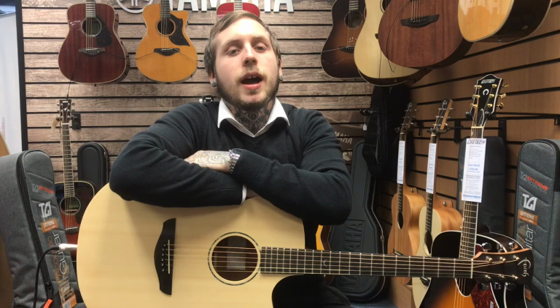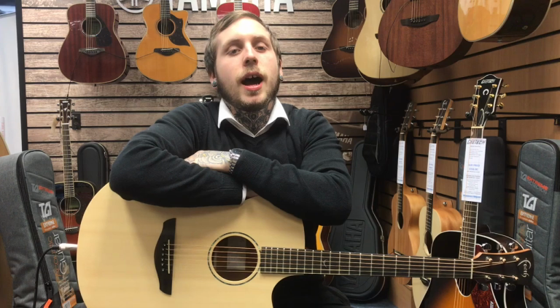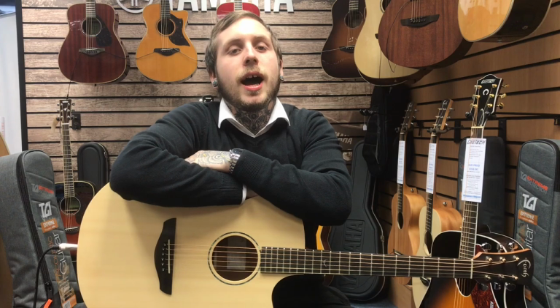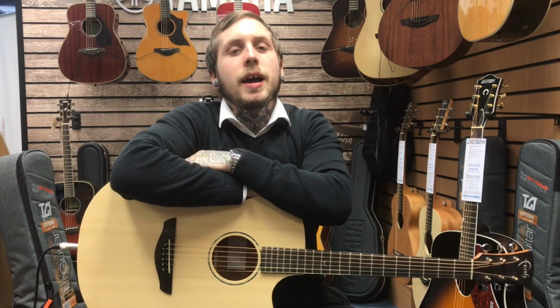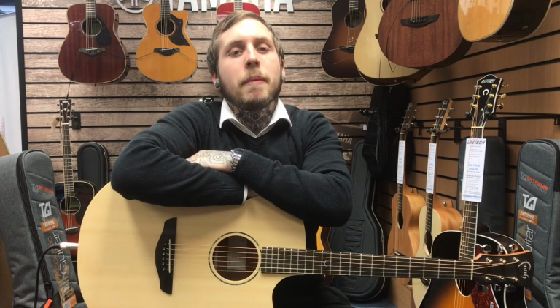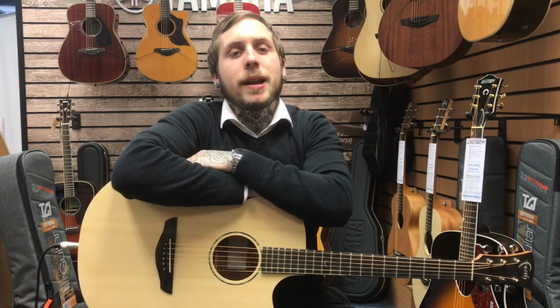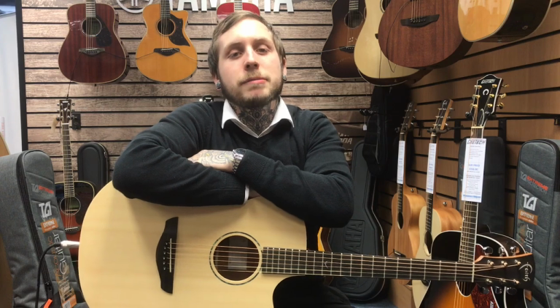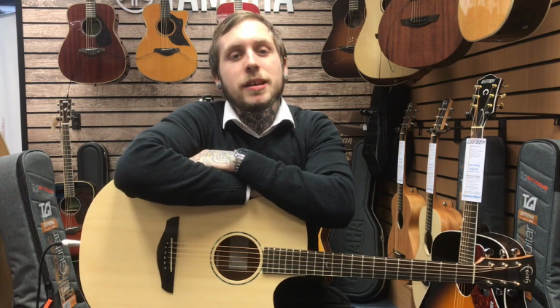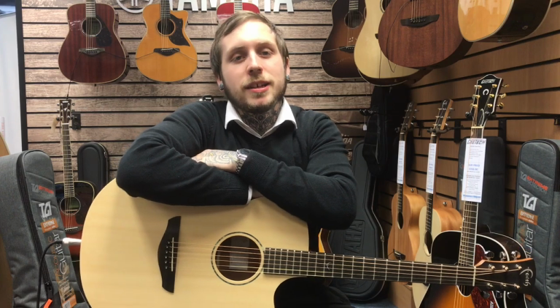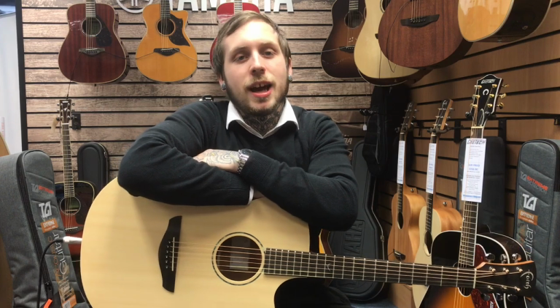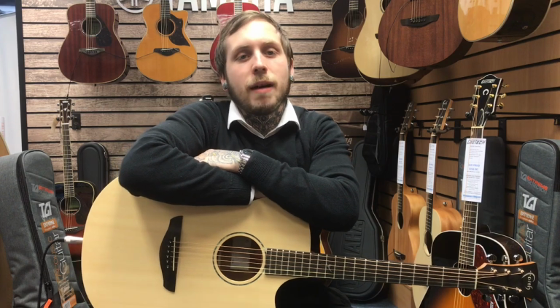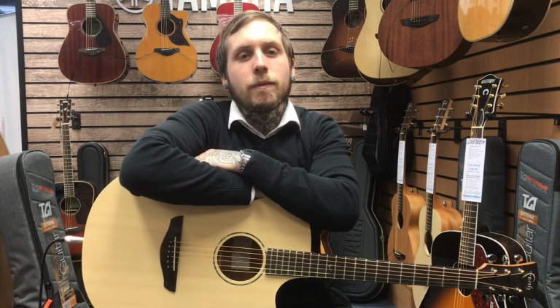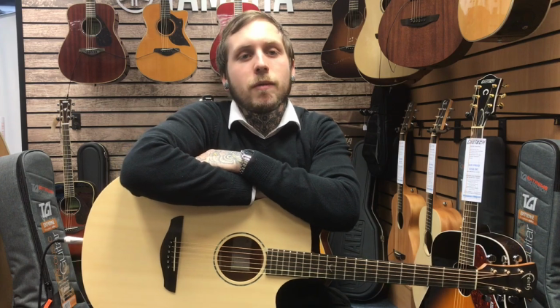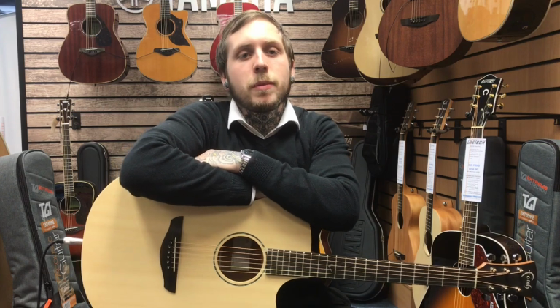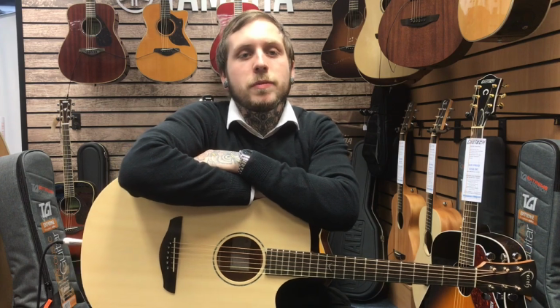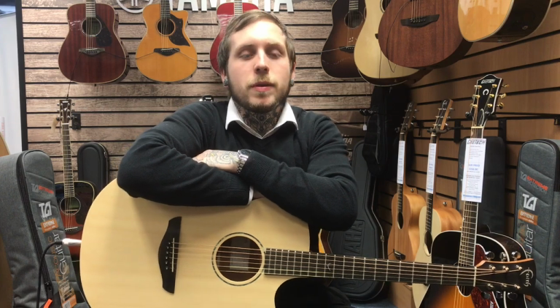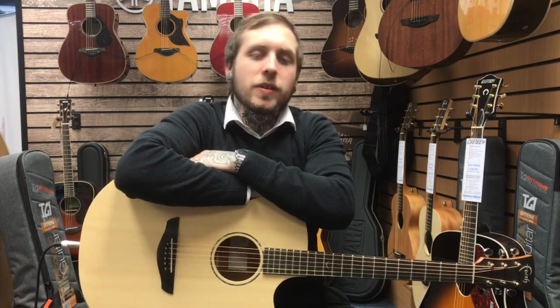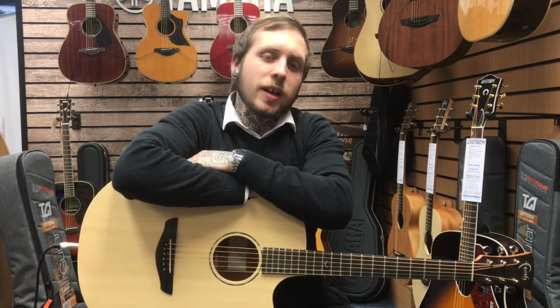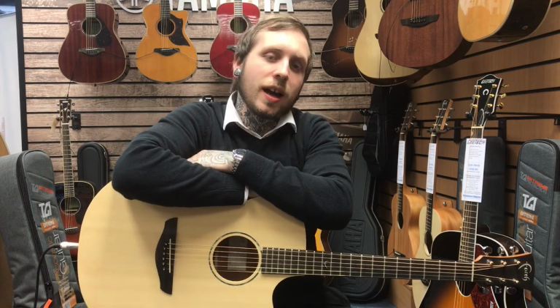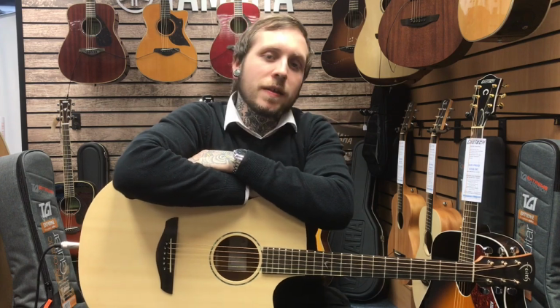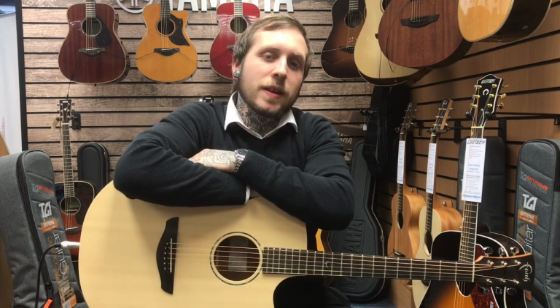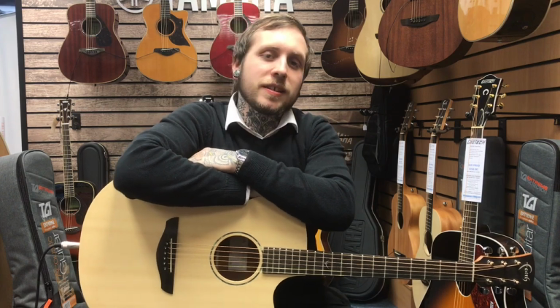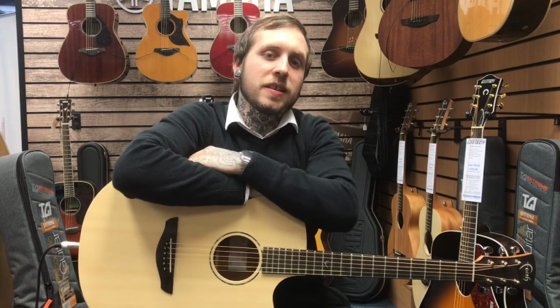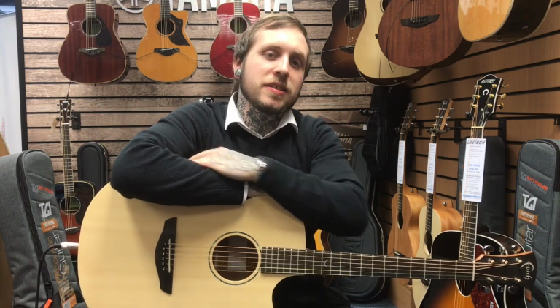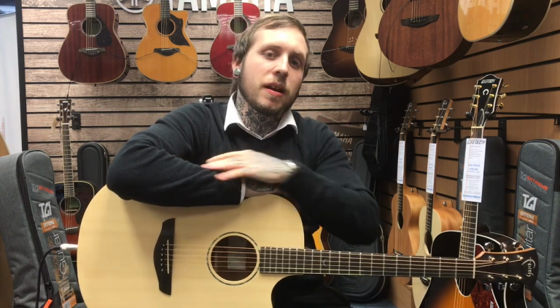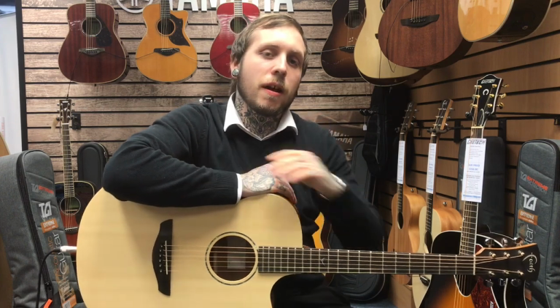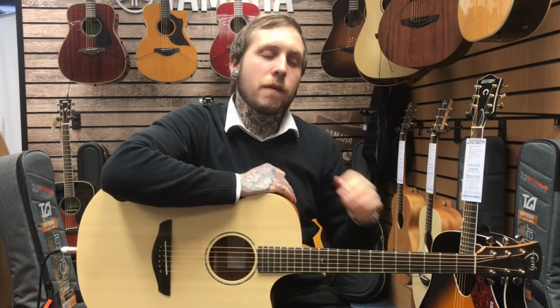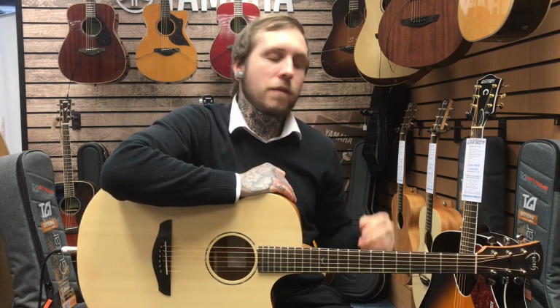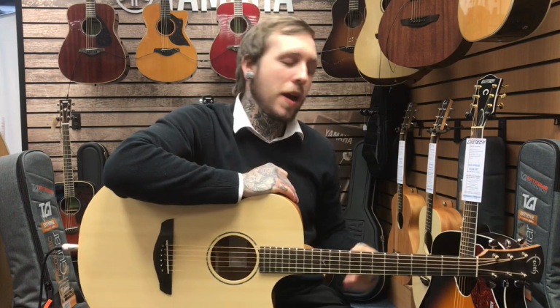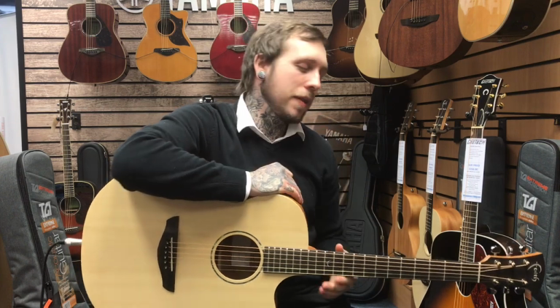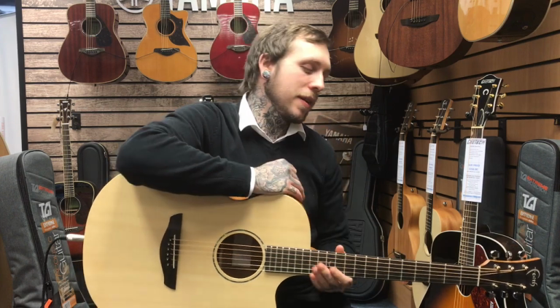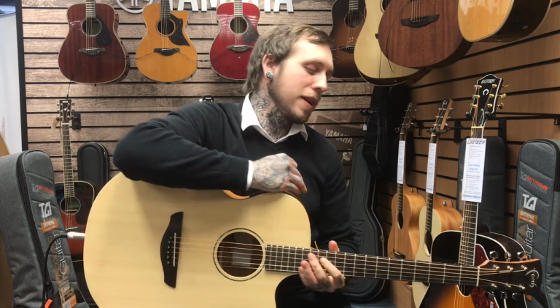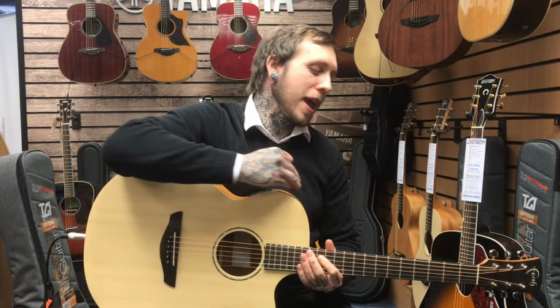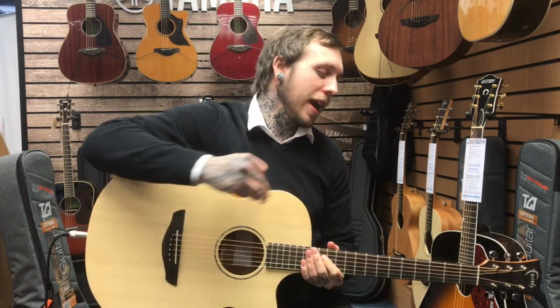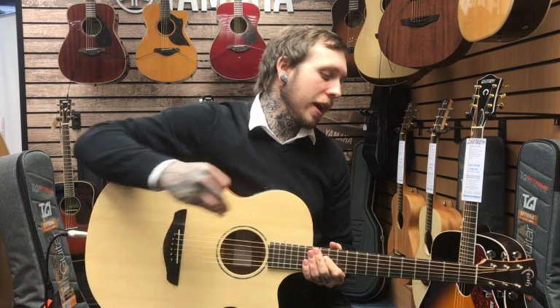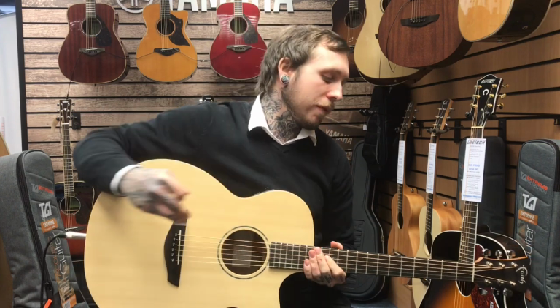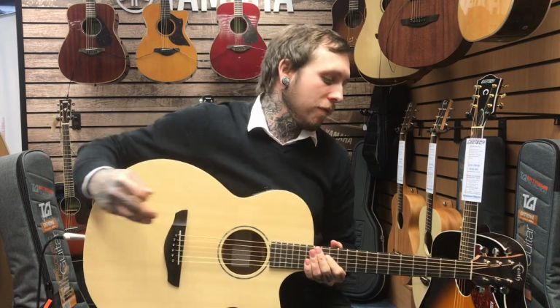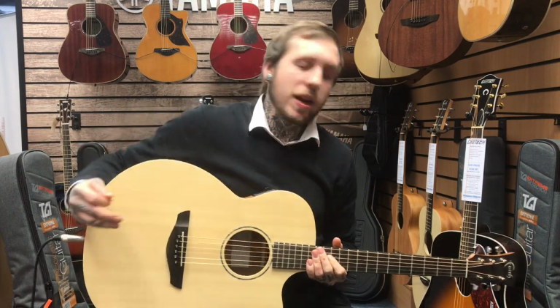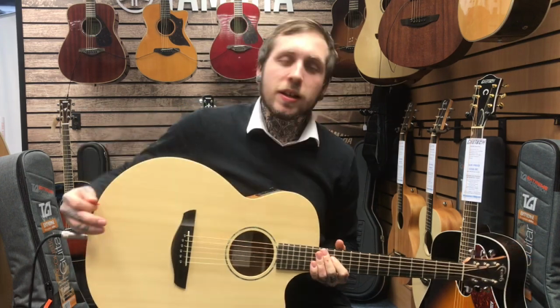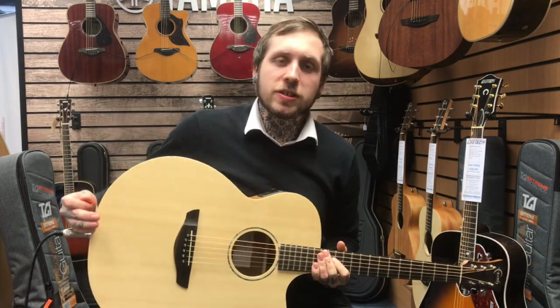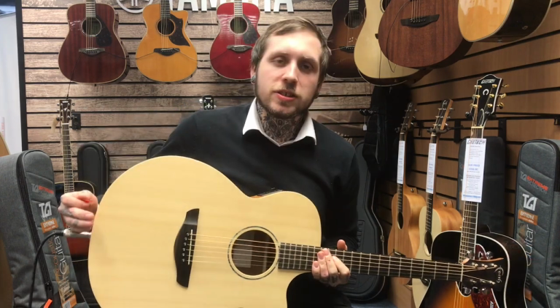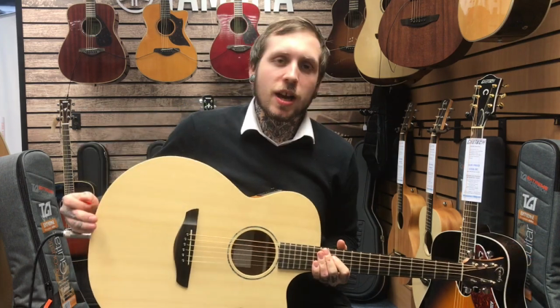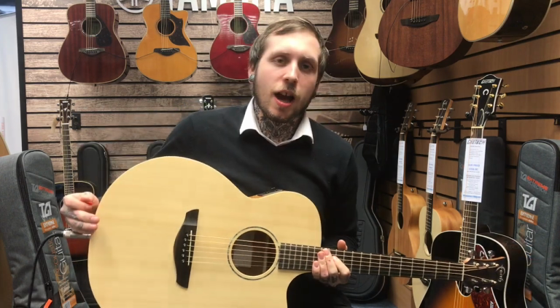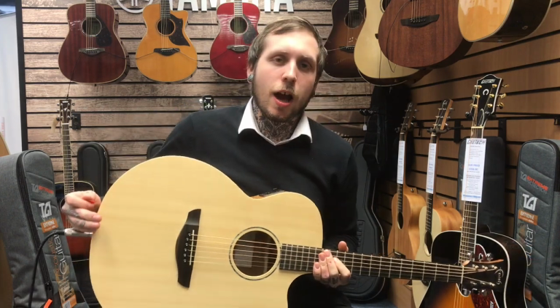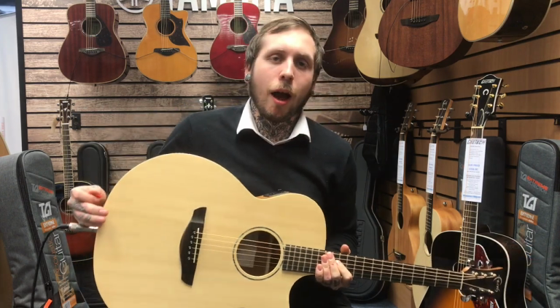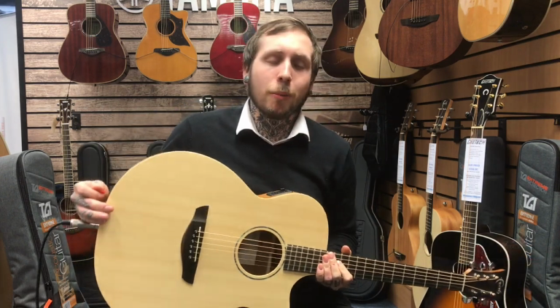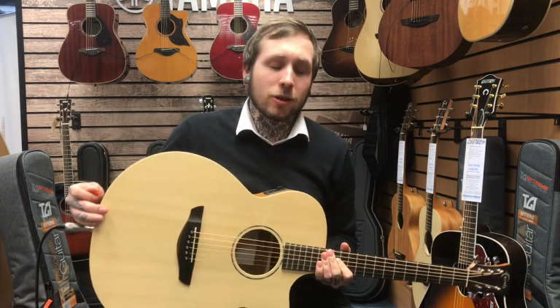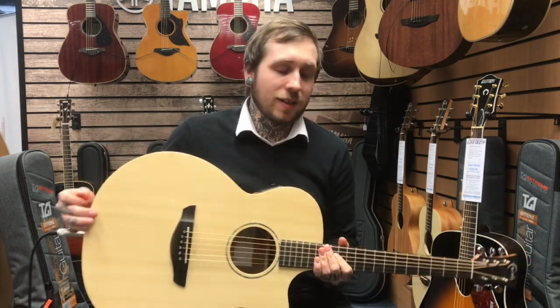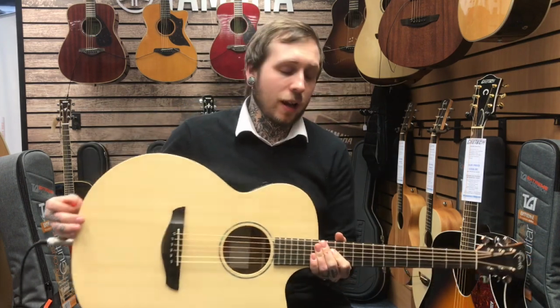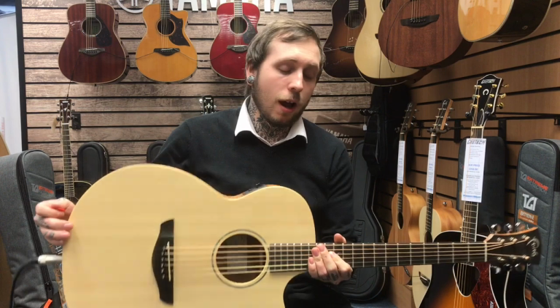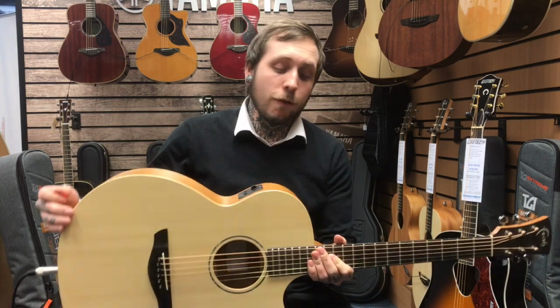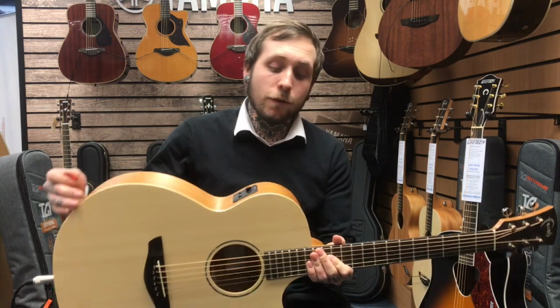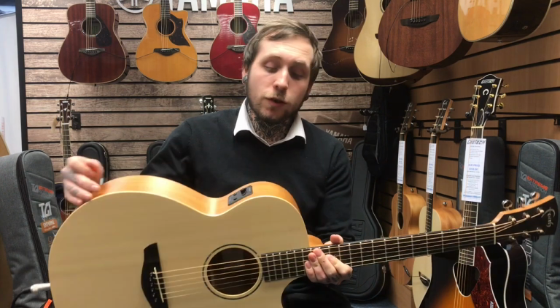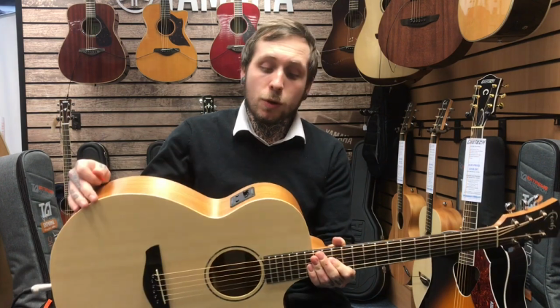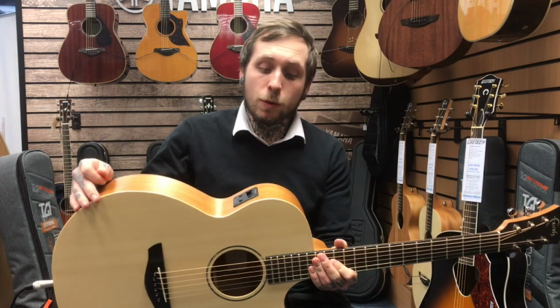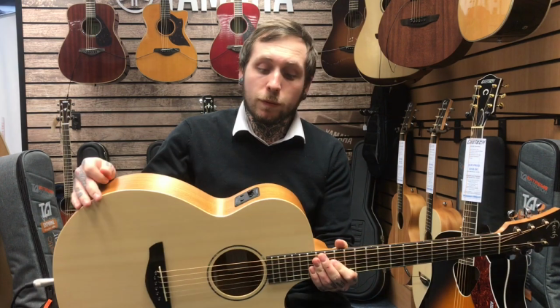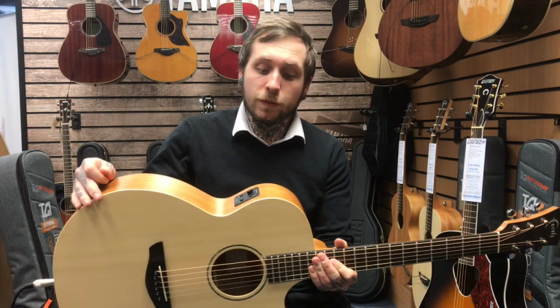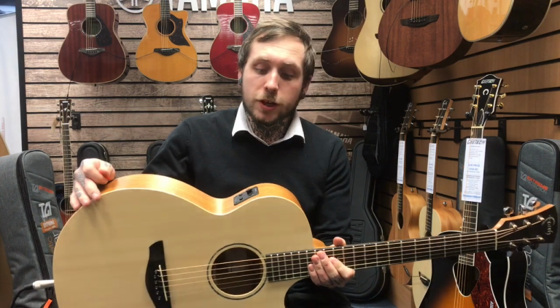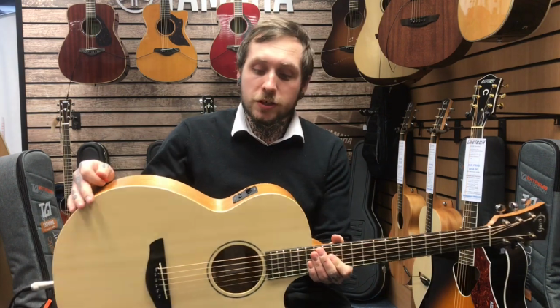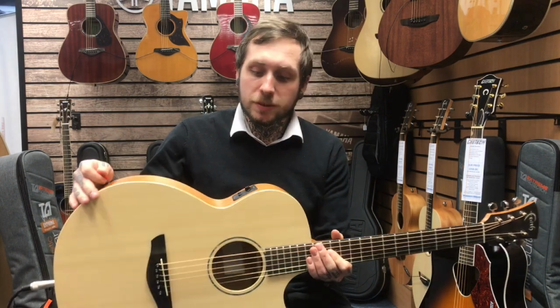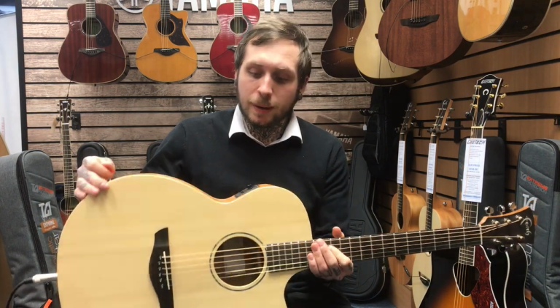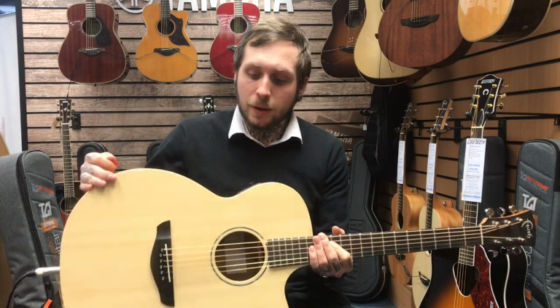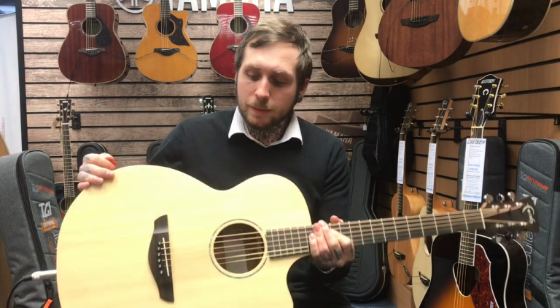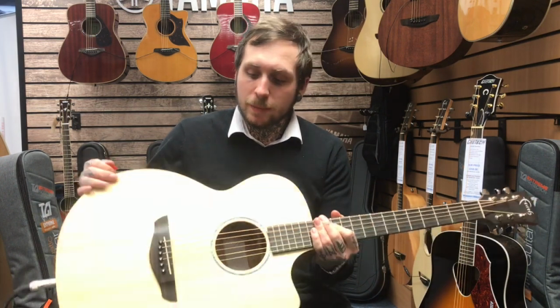Hi, my name's Andy, I'm from Rimmies Music and this is the Faith Naked Venus. I'm going to tell you a few features about it.